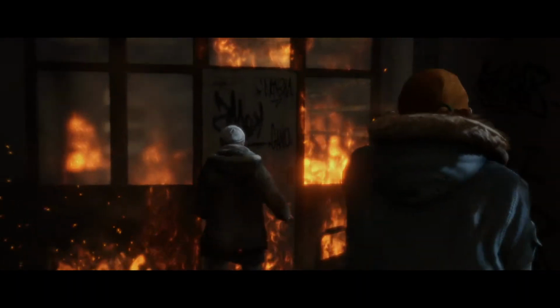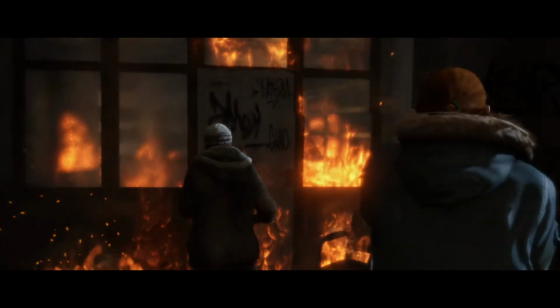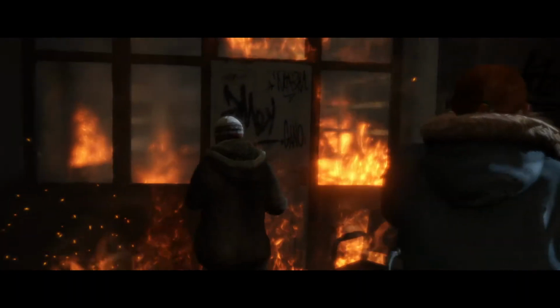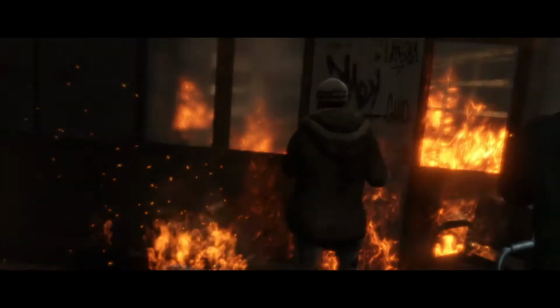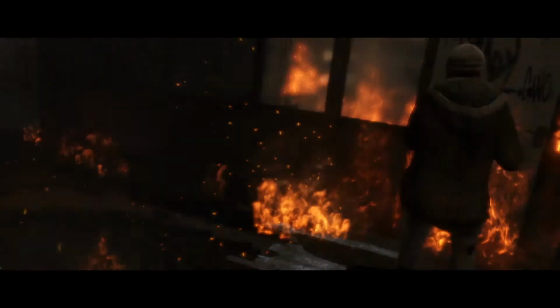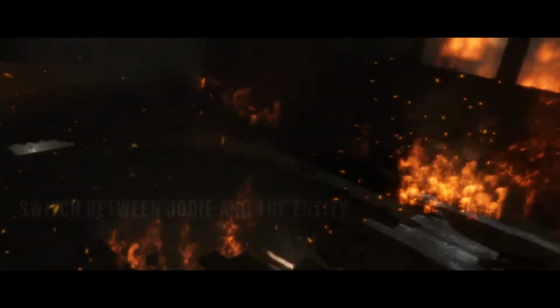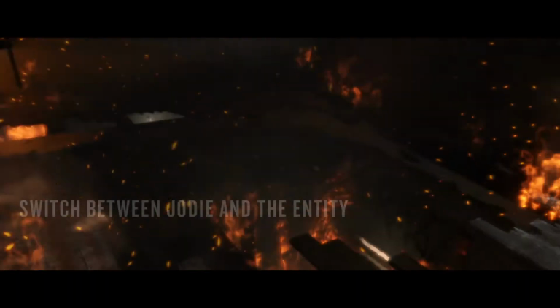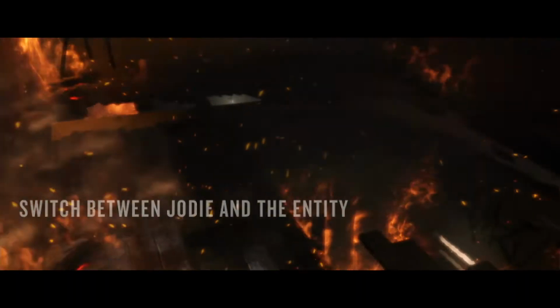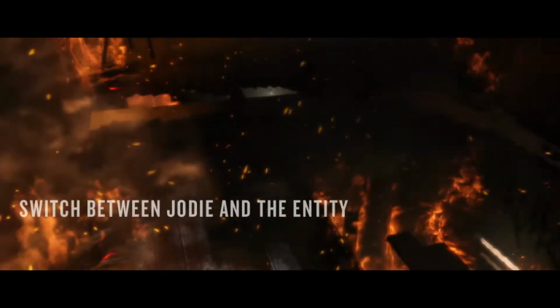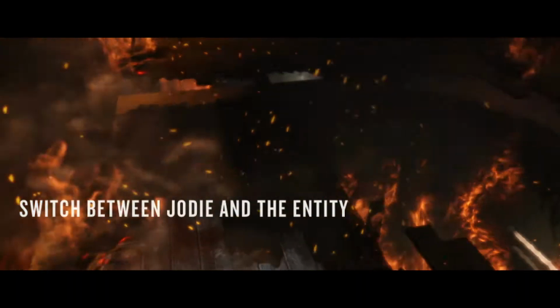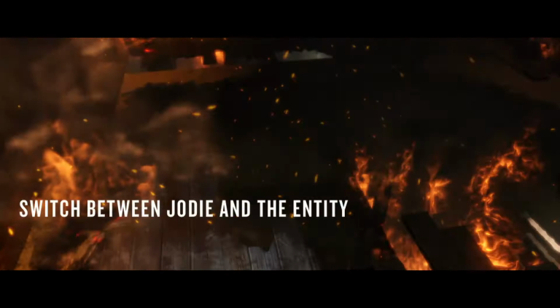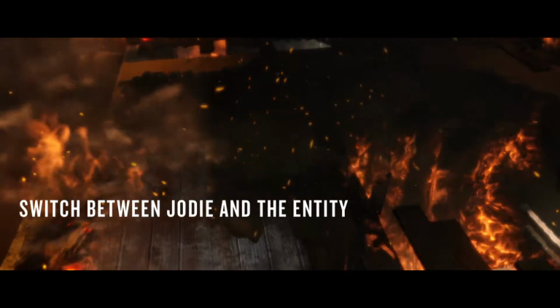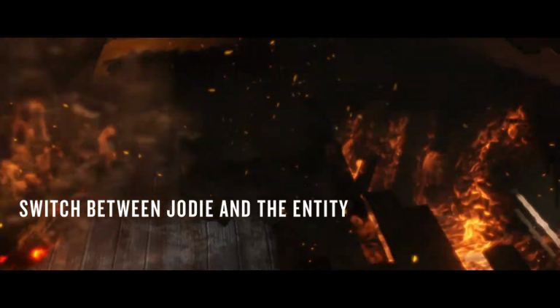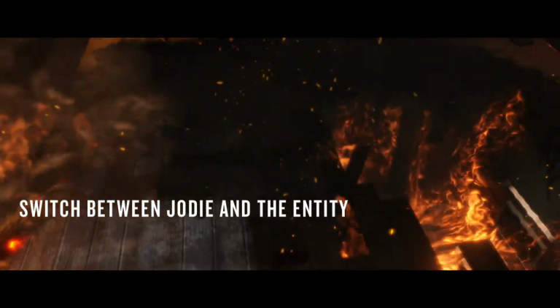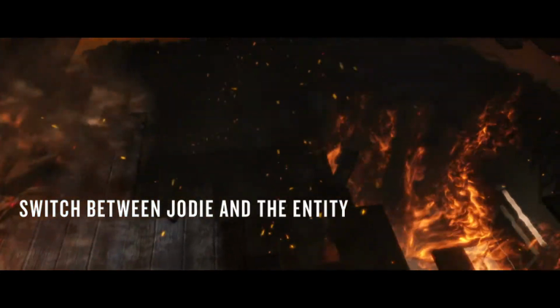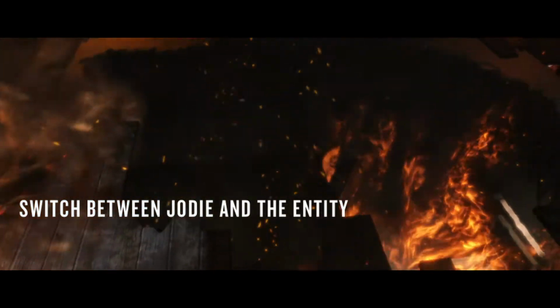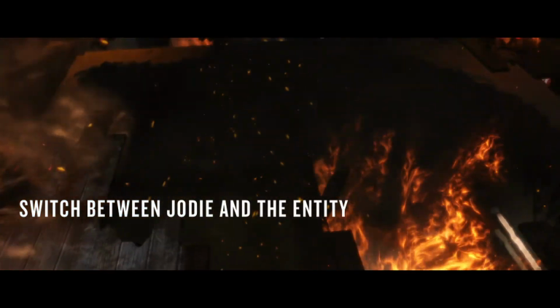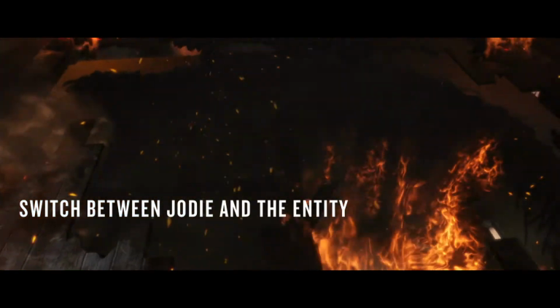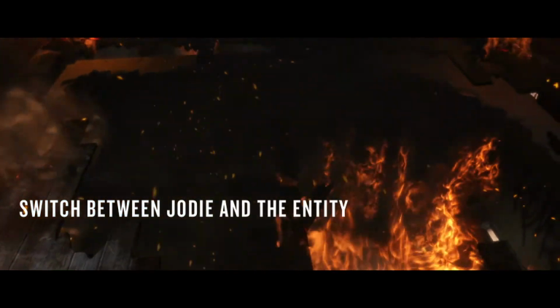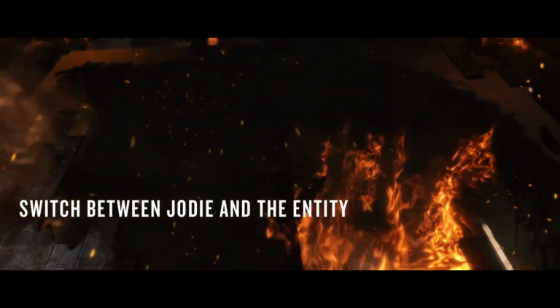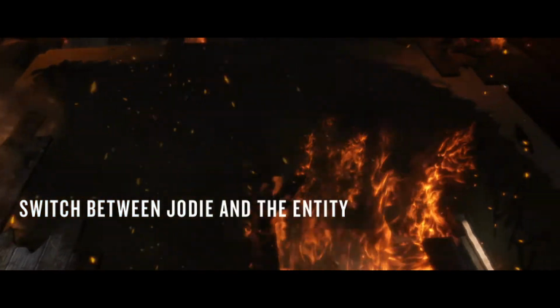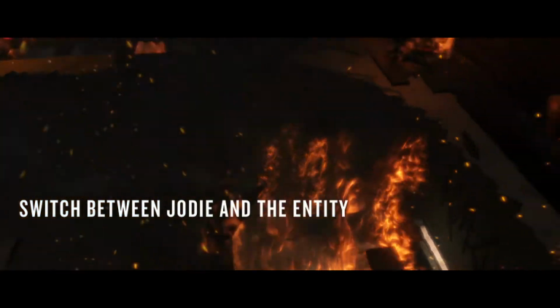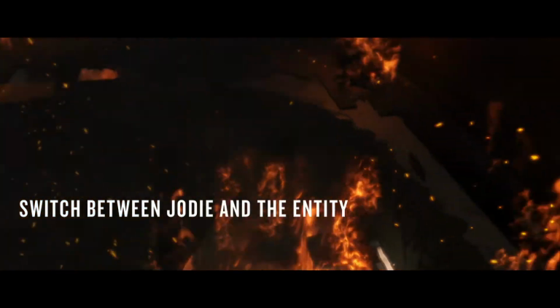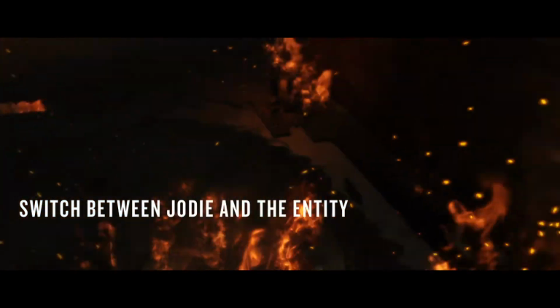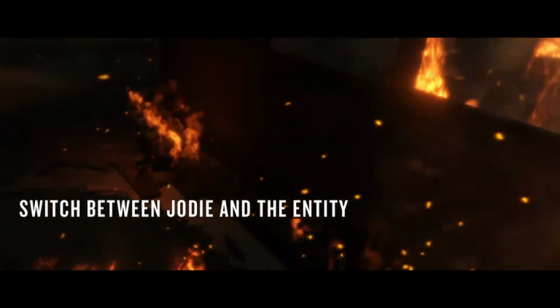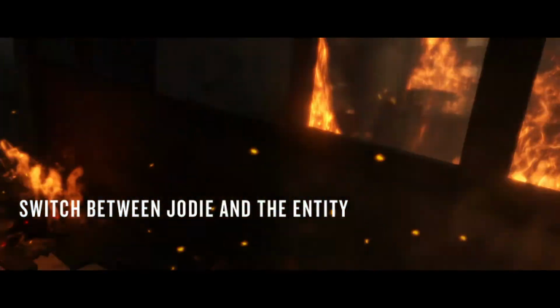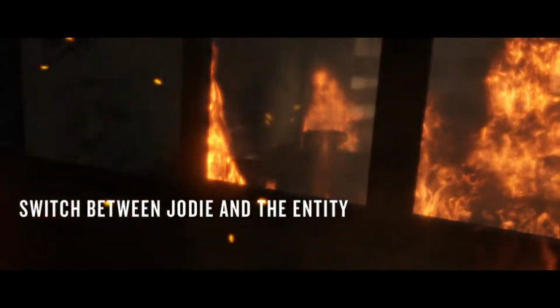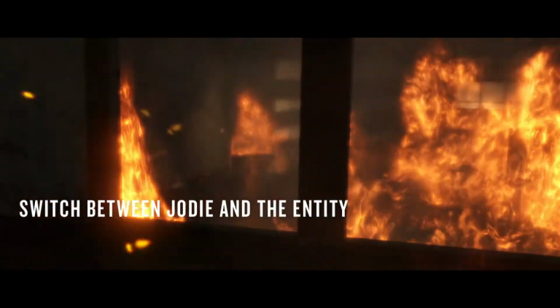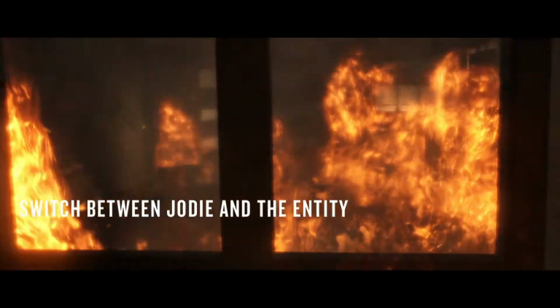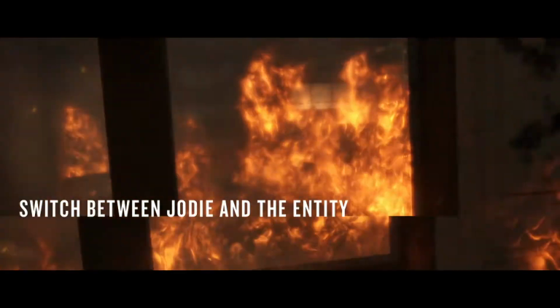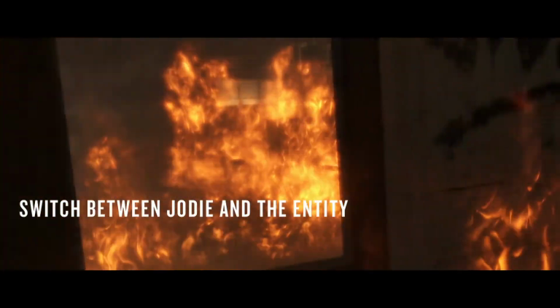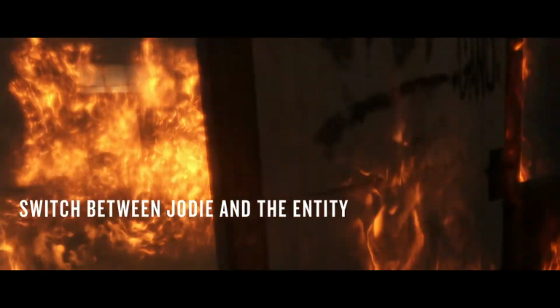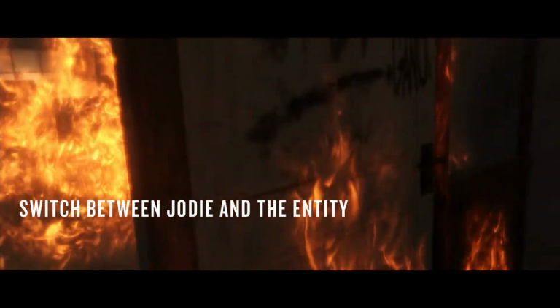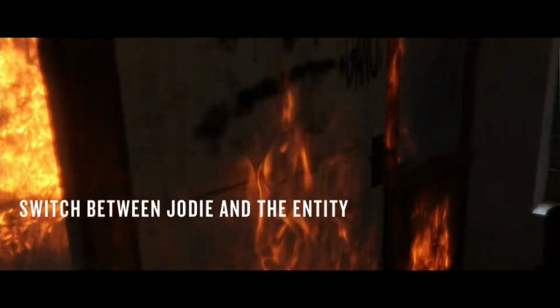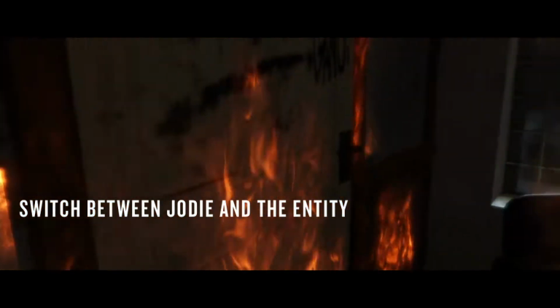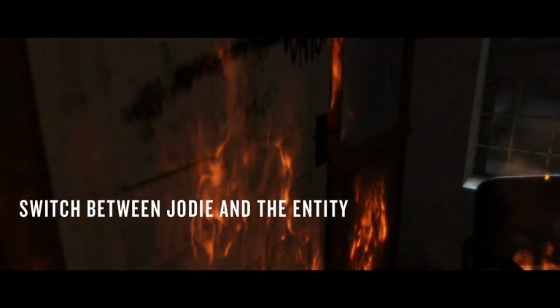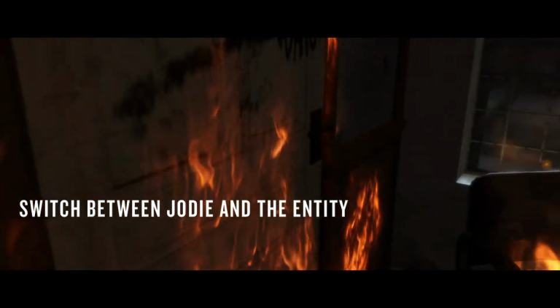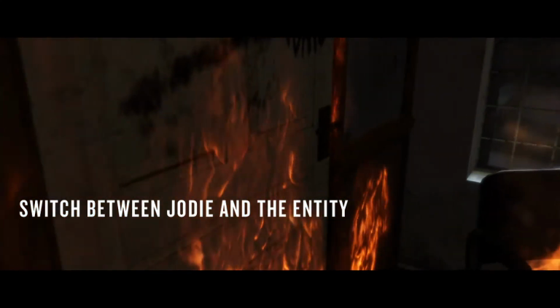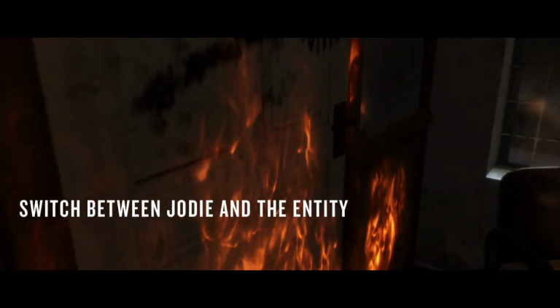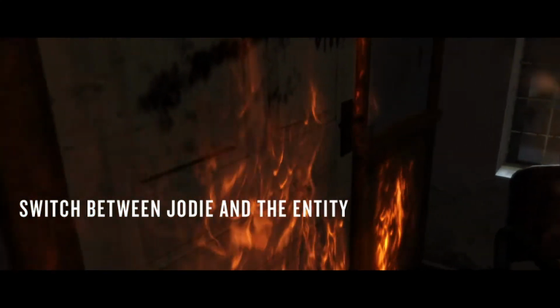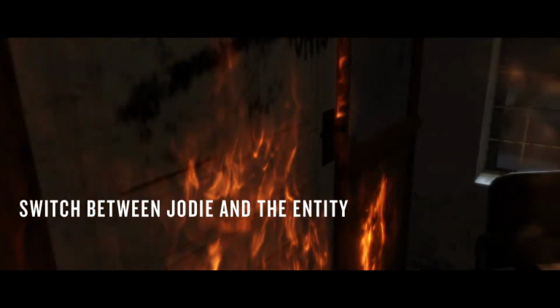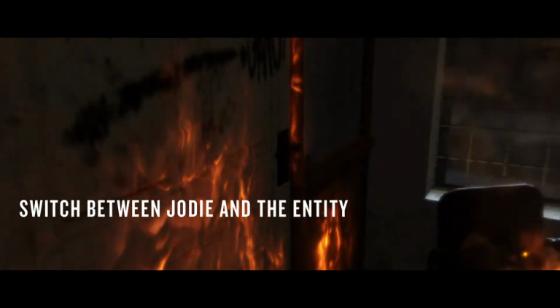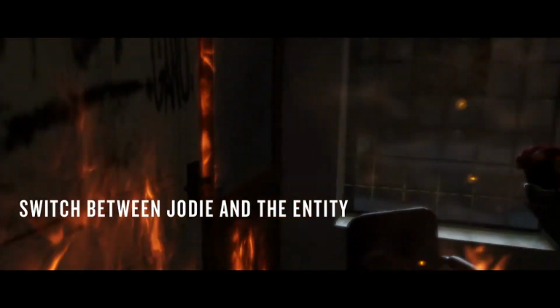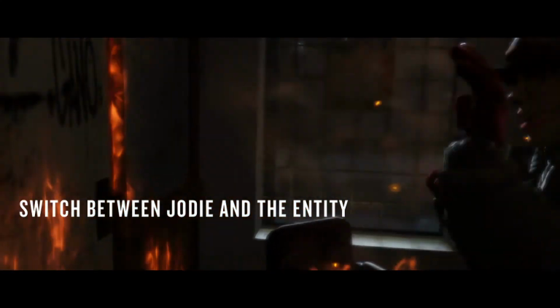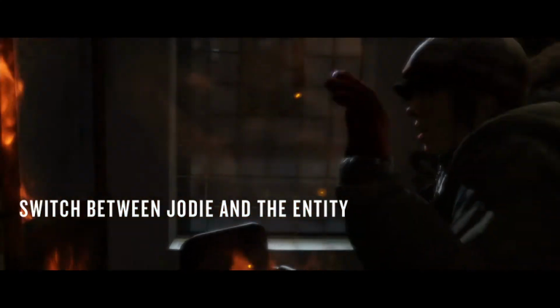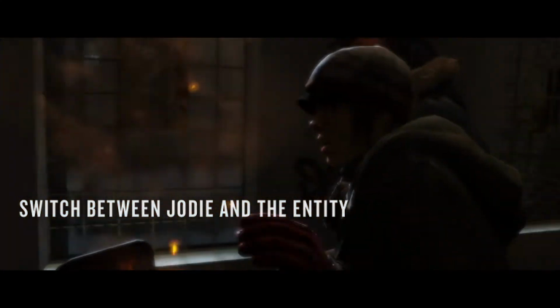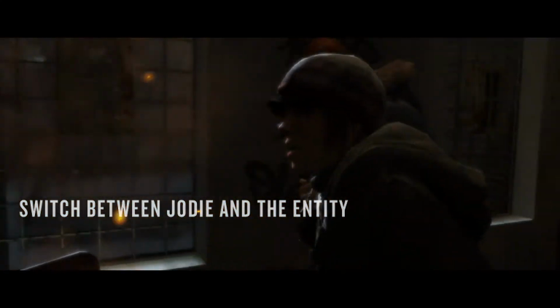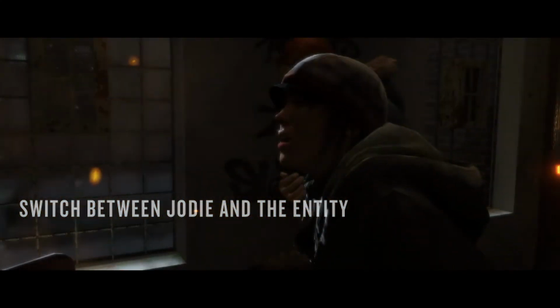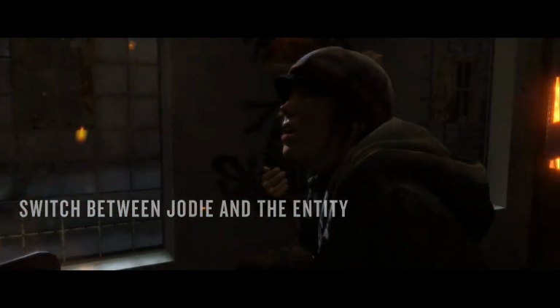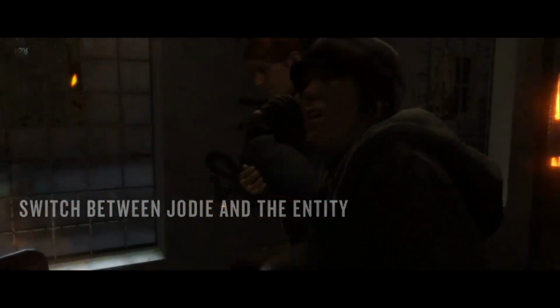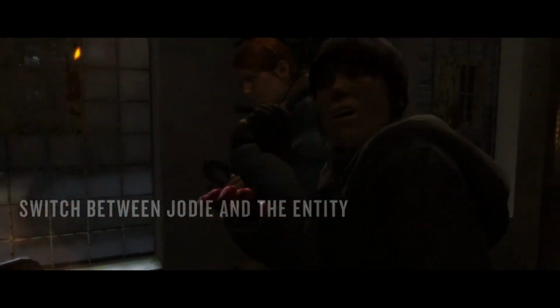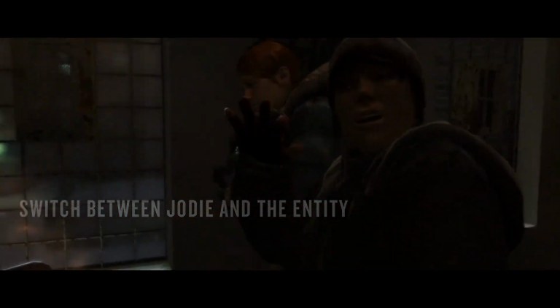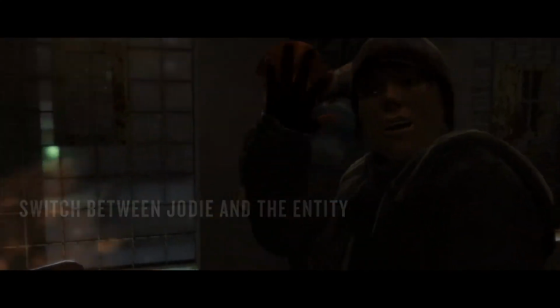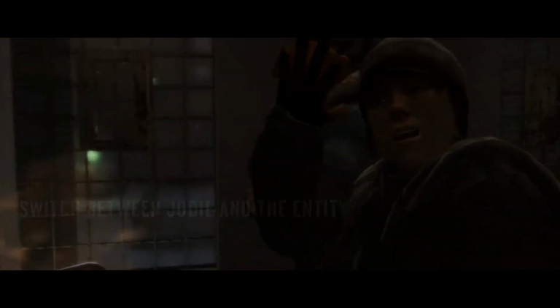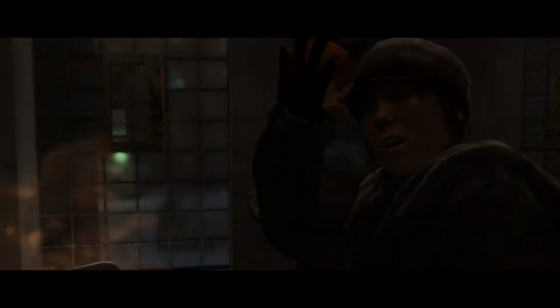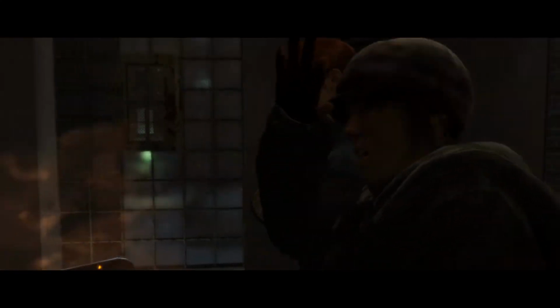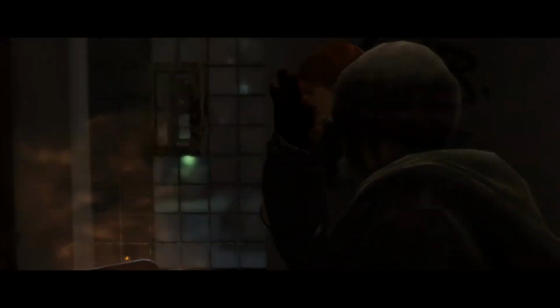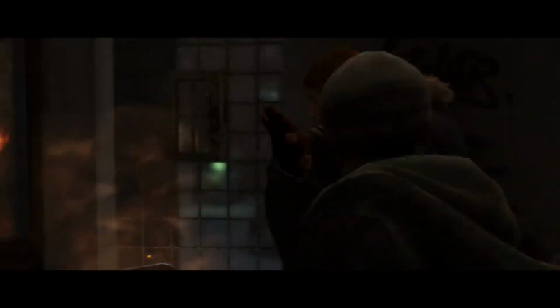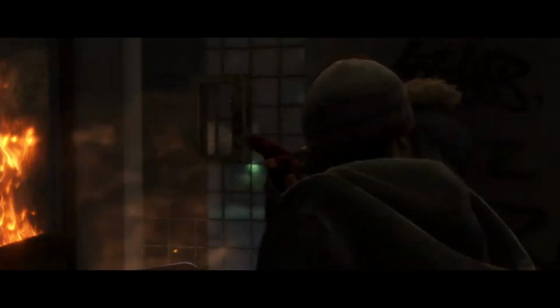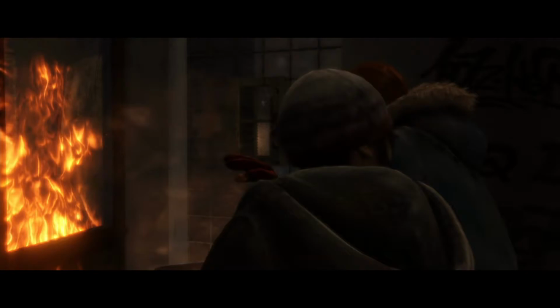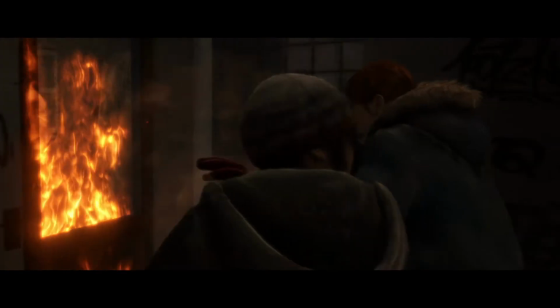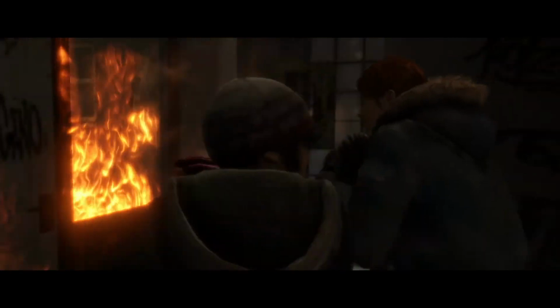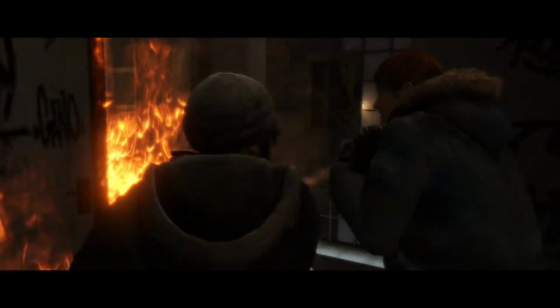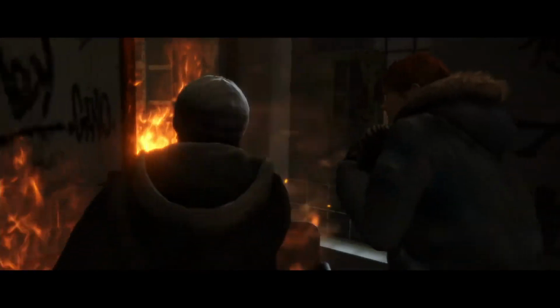At any point, gamers can also switch between Jody and the entity Aiden to solve puzzles or protect her, at a simple touch of the triangle button.